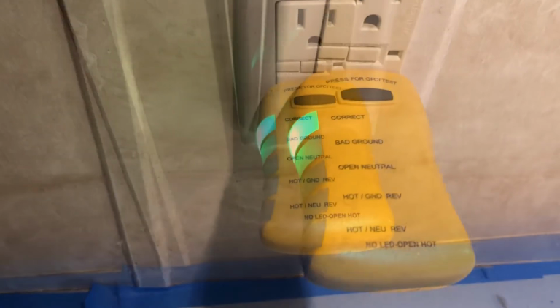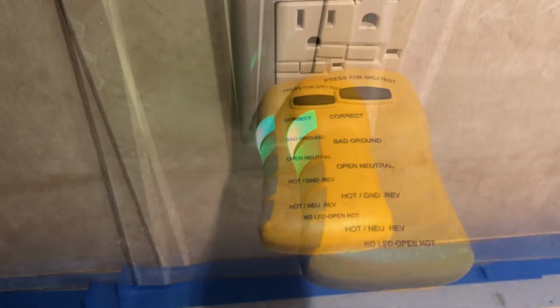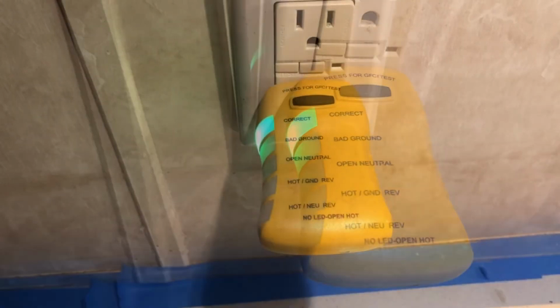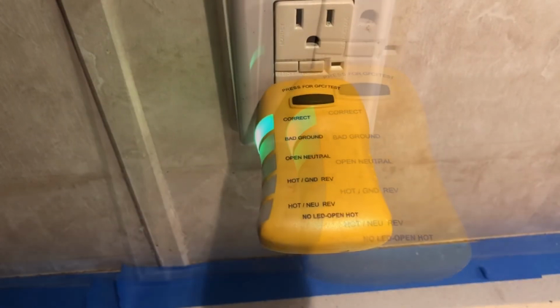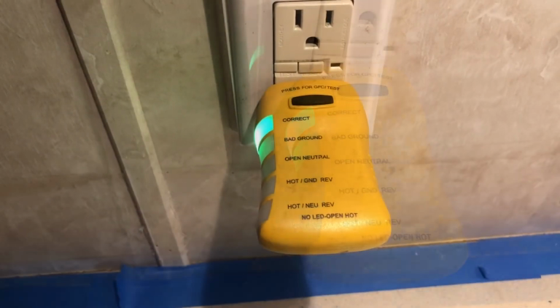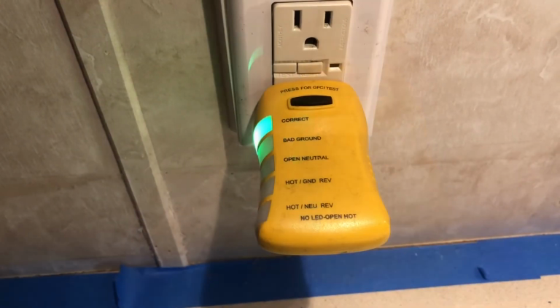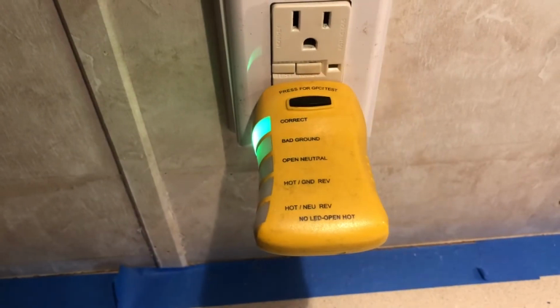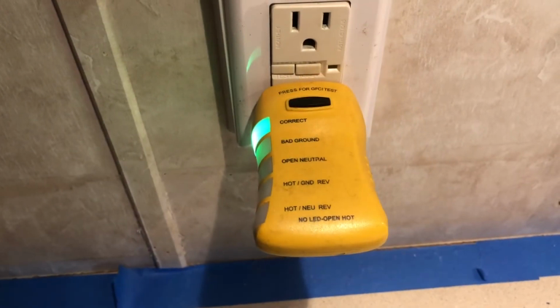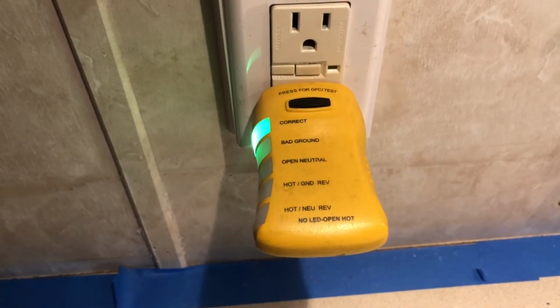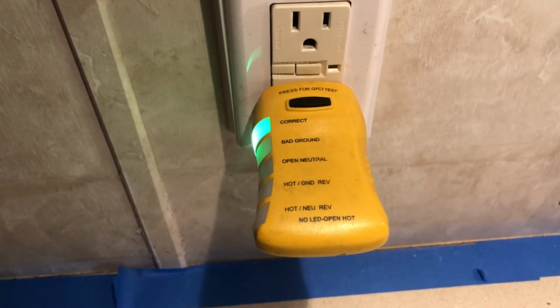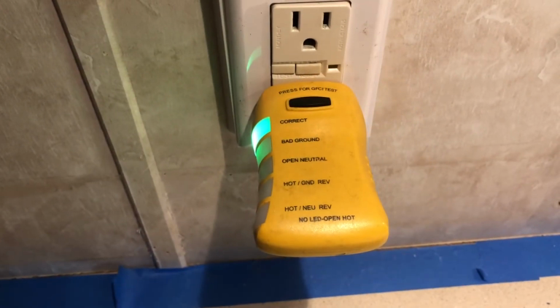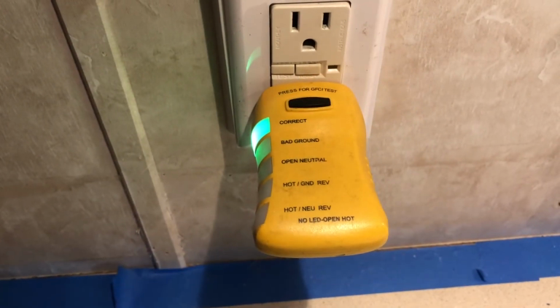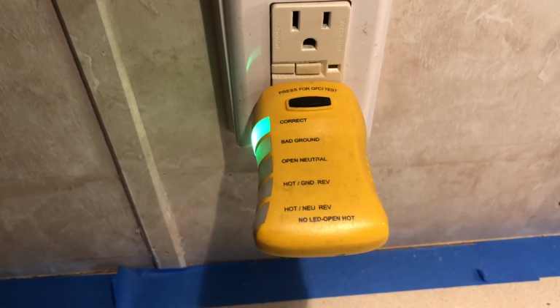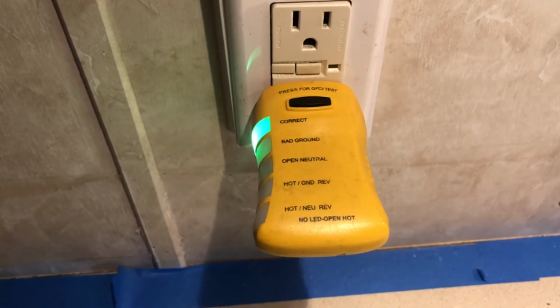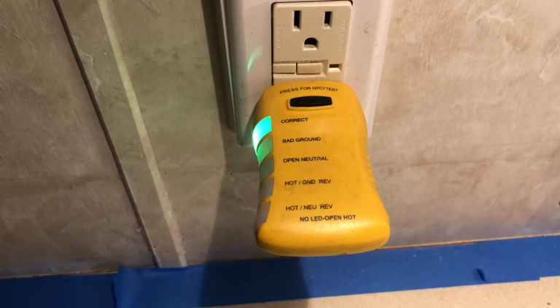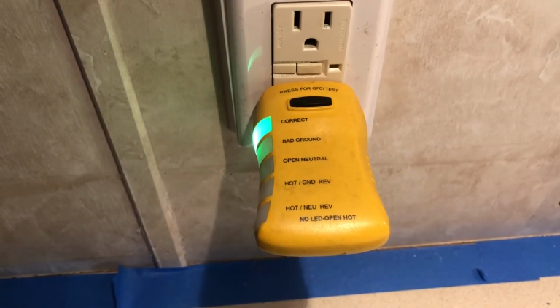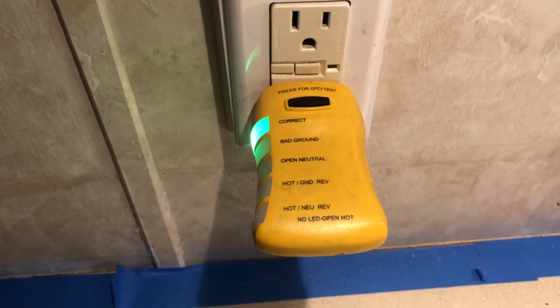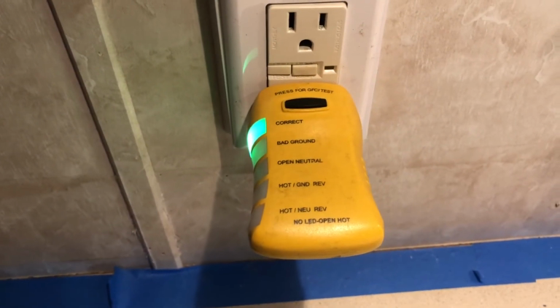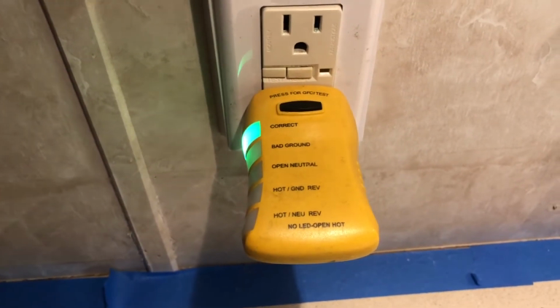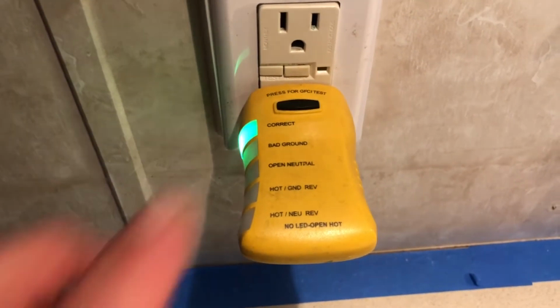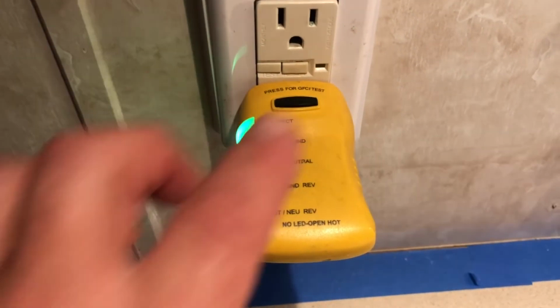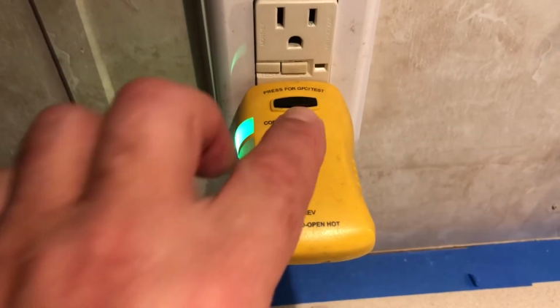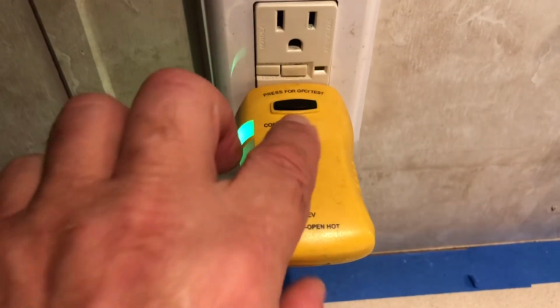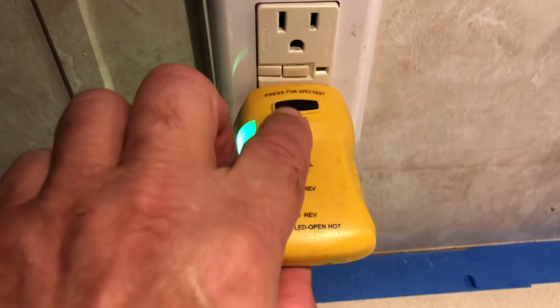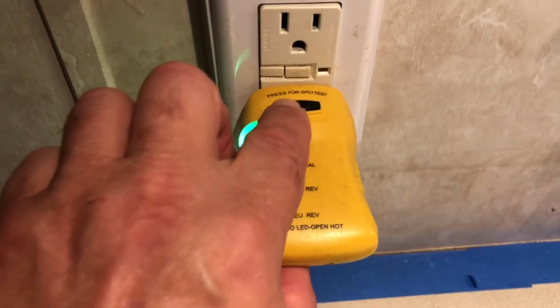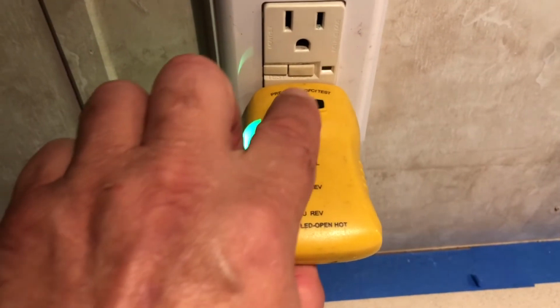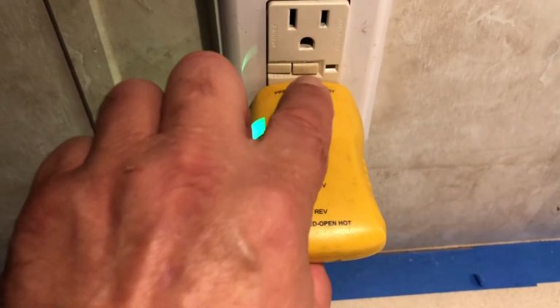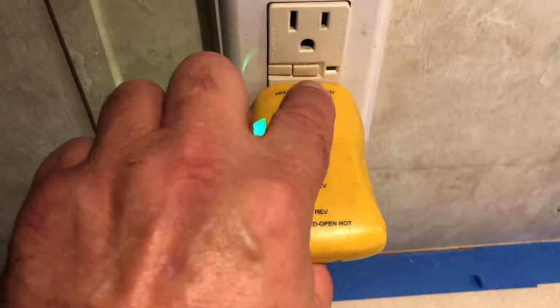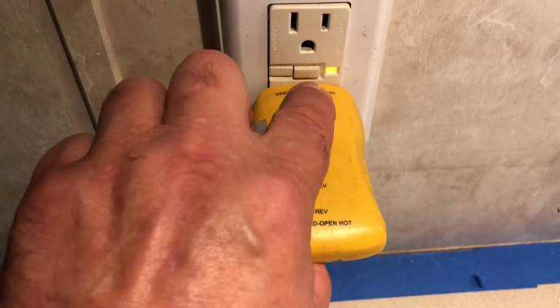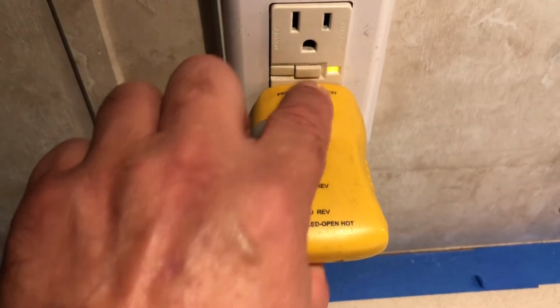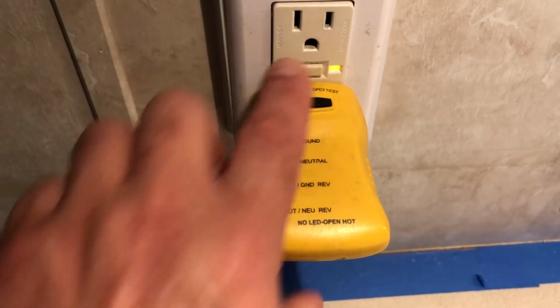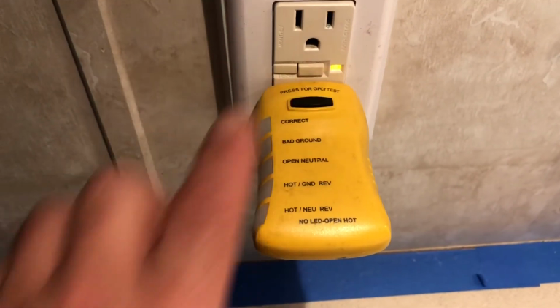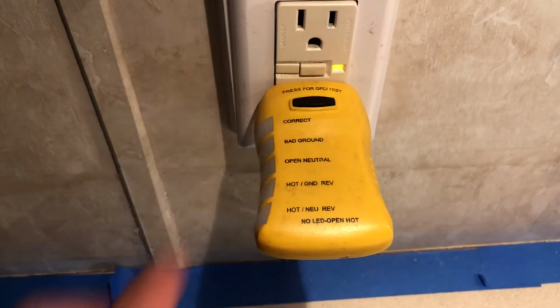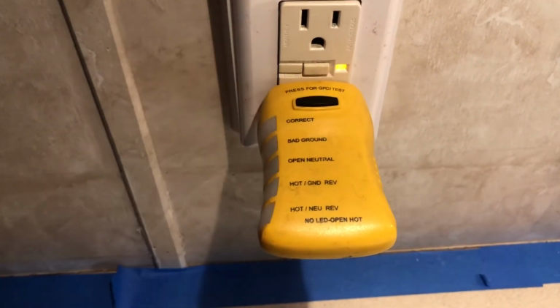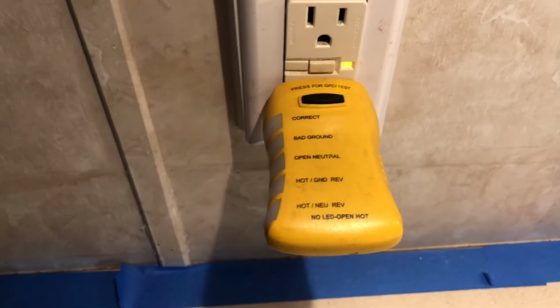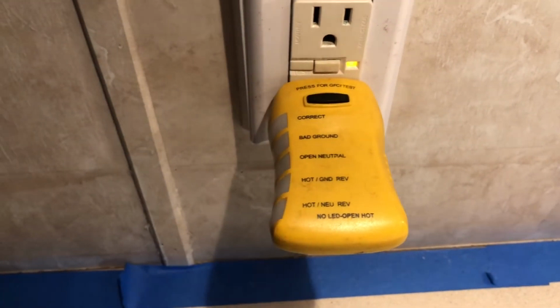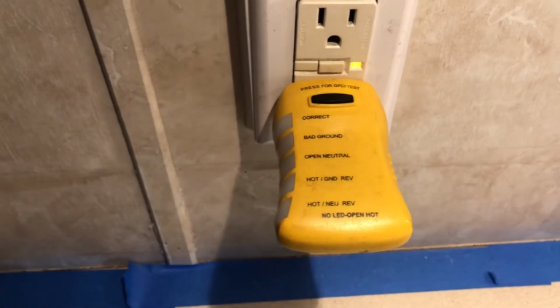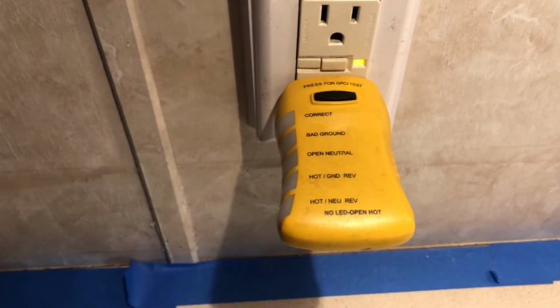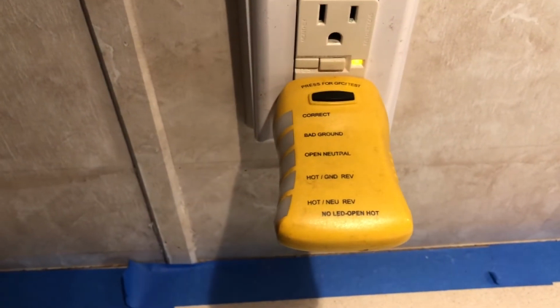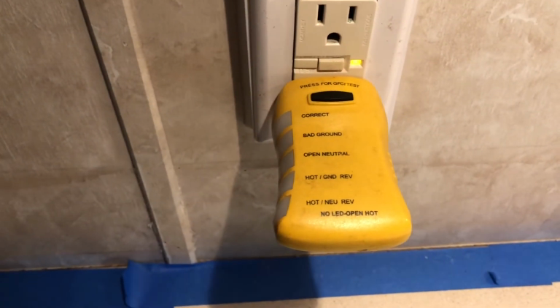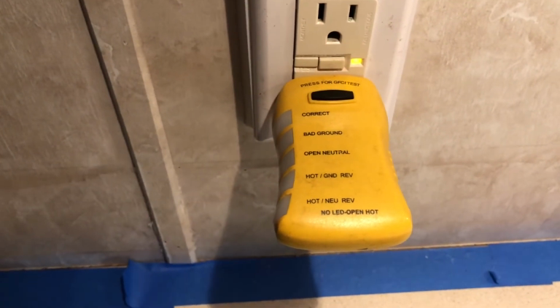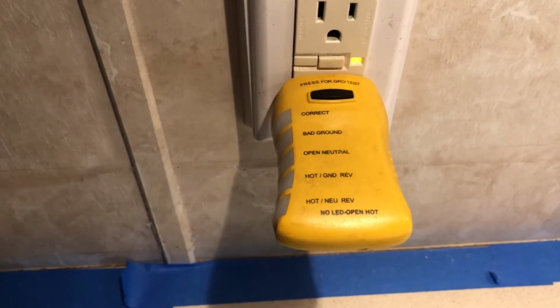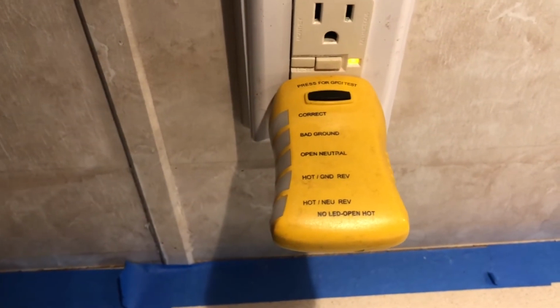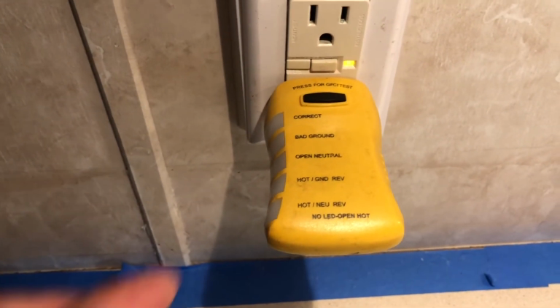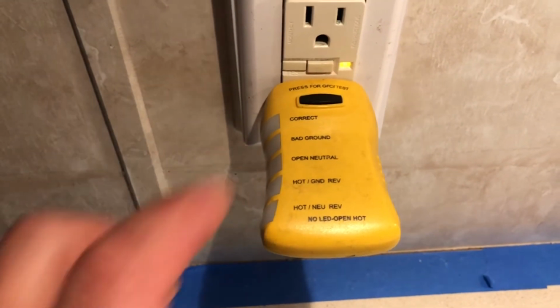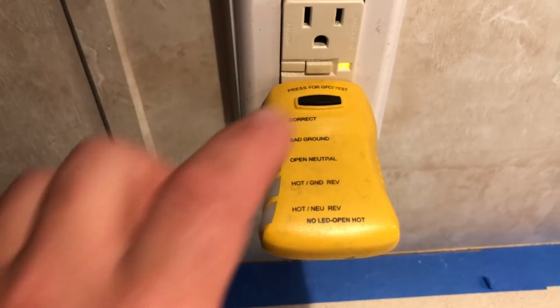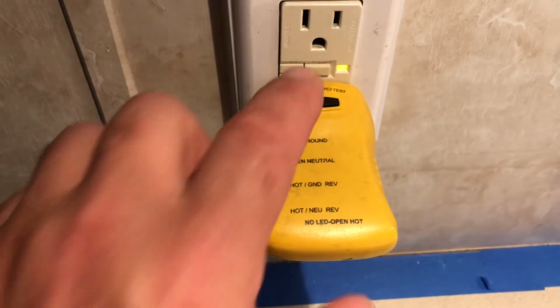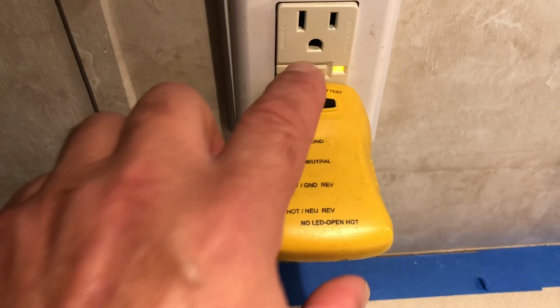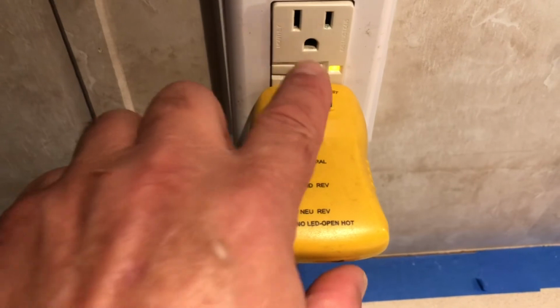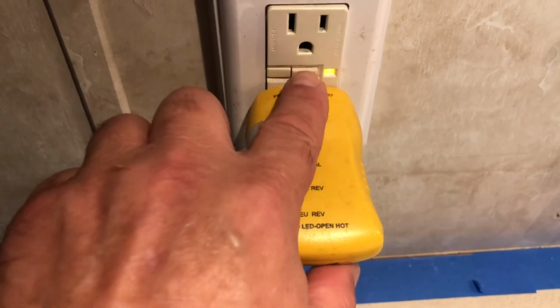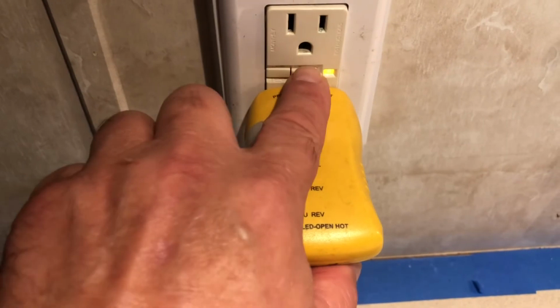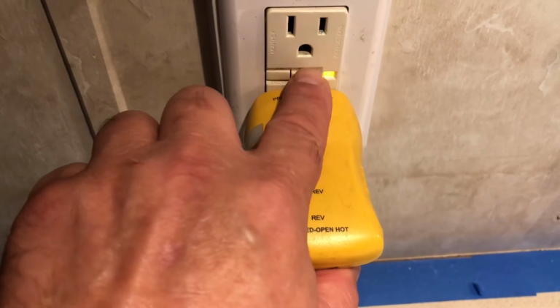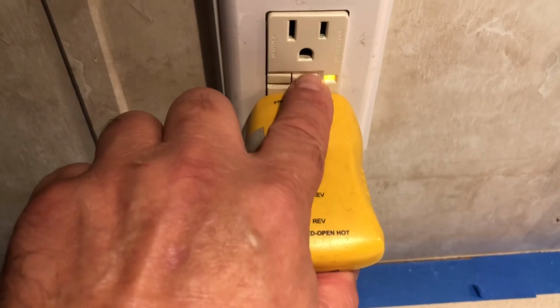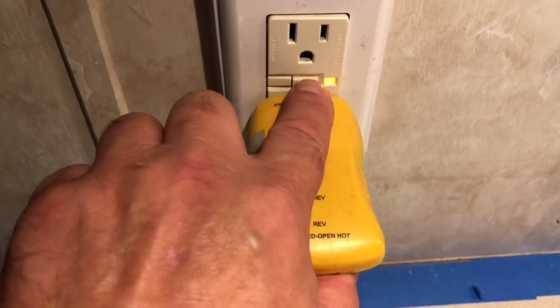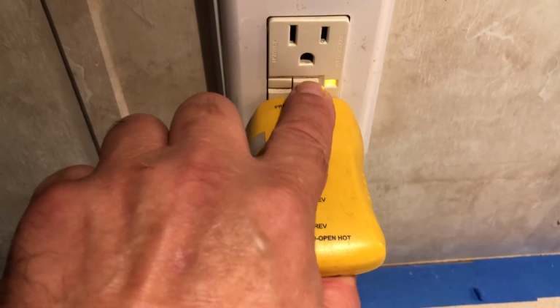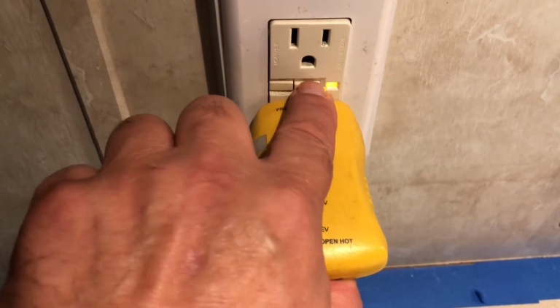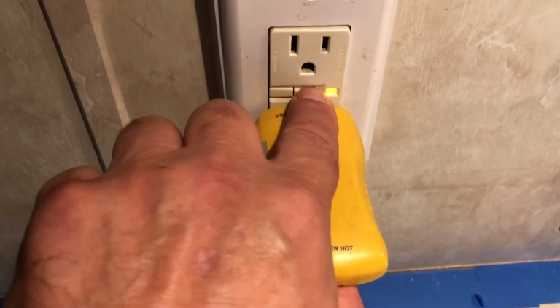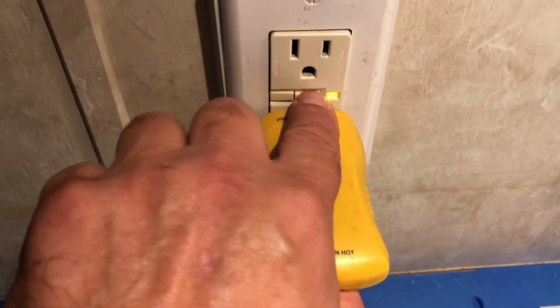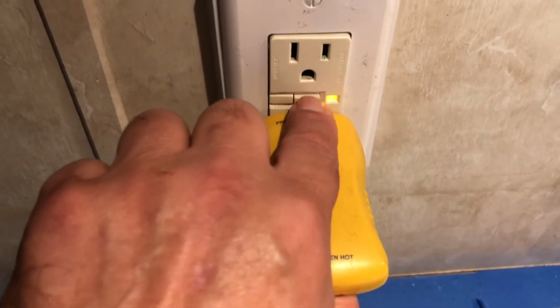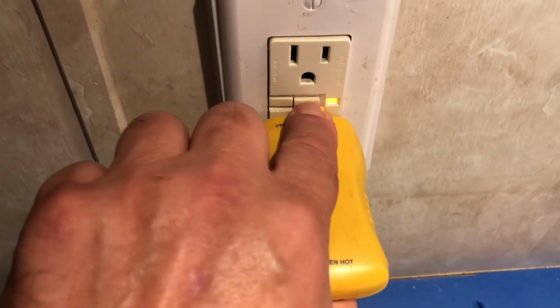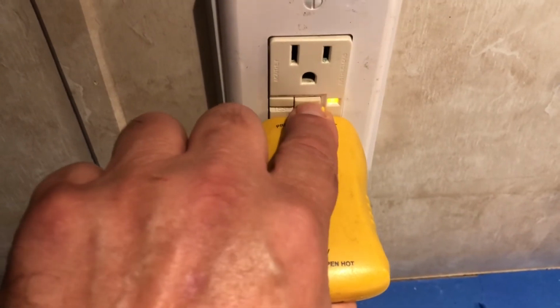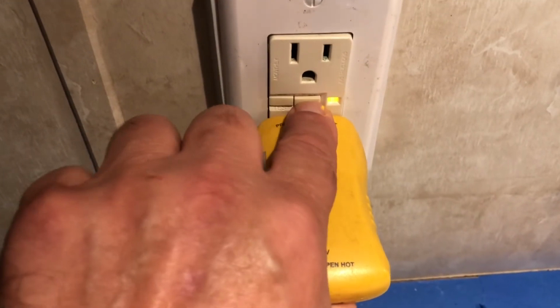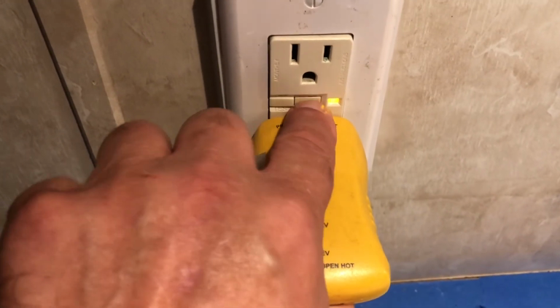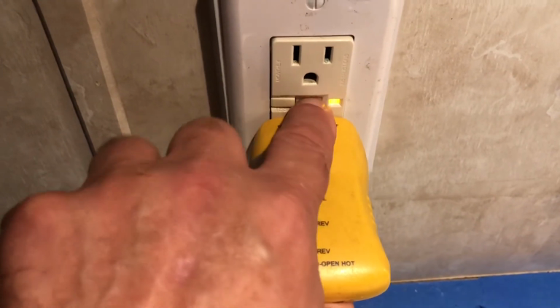After the fix, you can see we have correct polarity and the GFCI is working correctly.